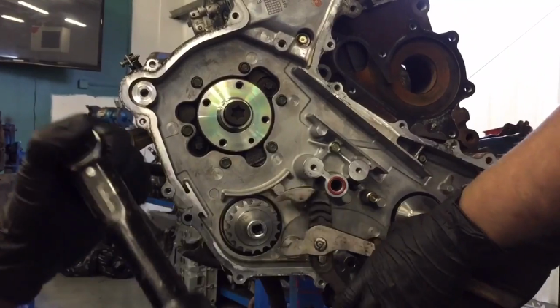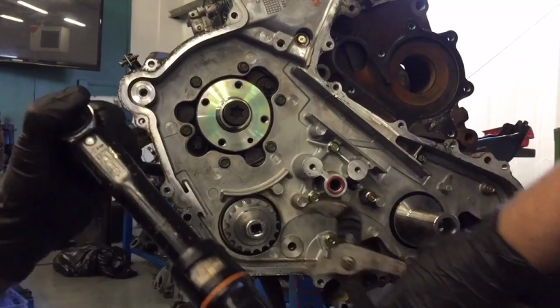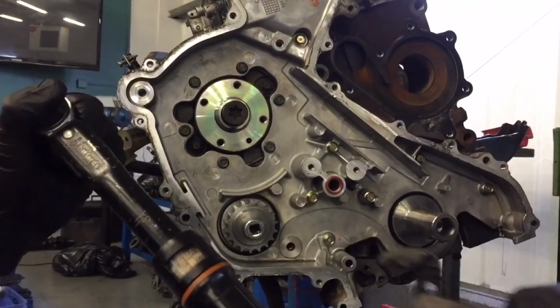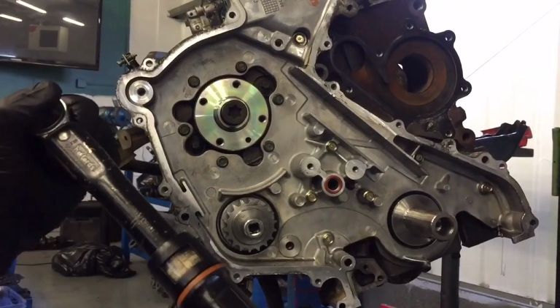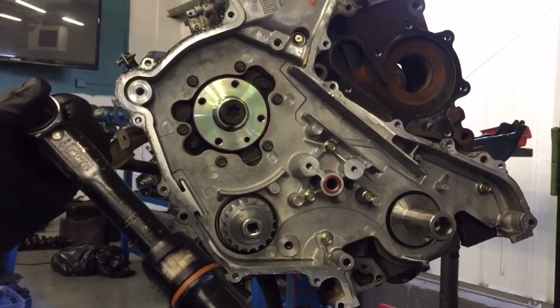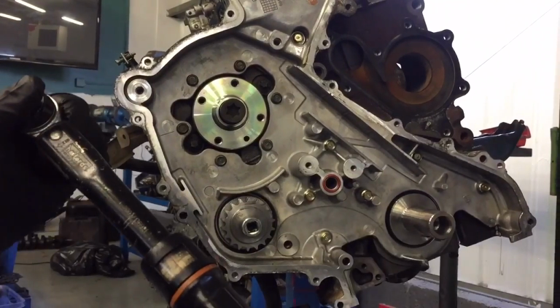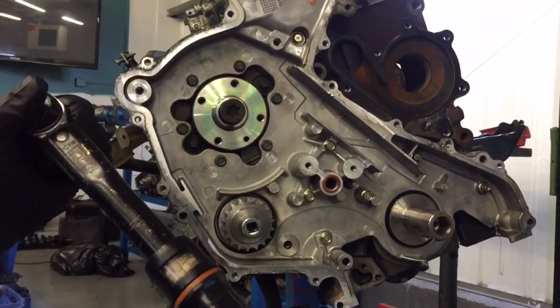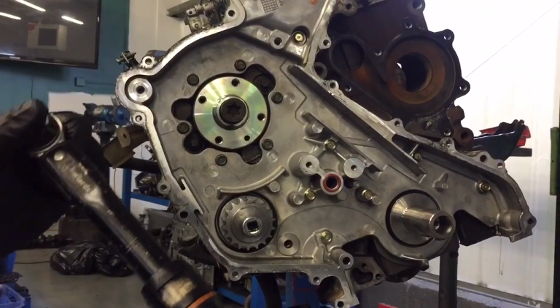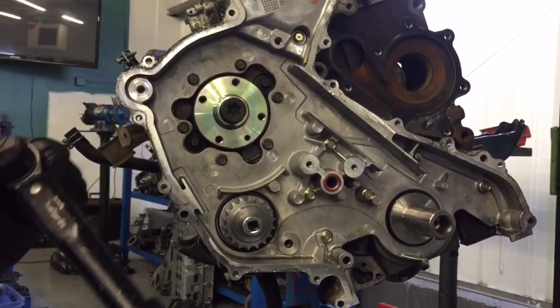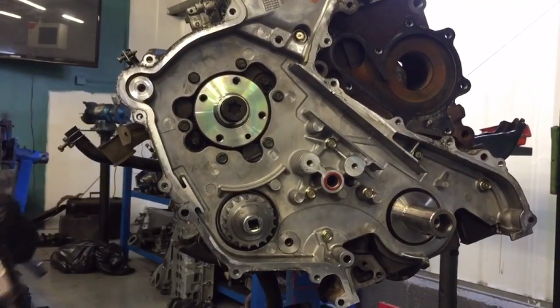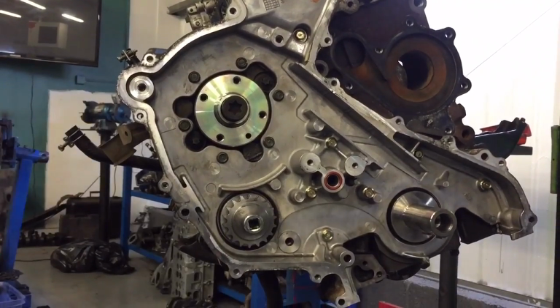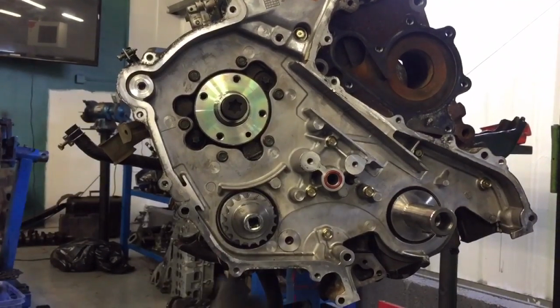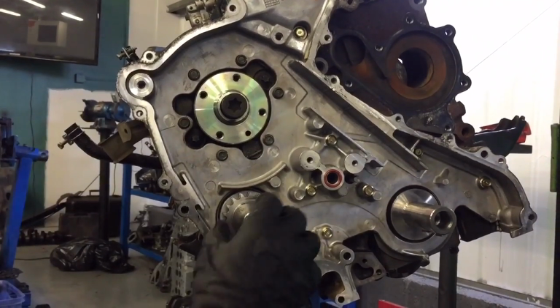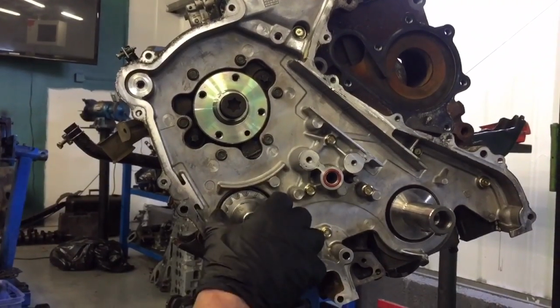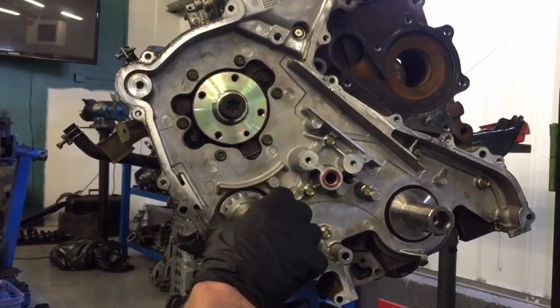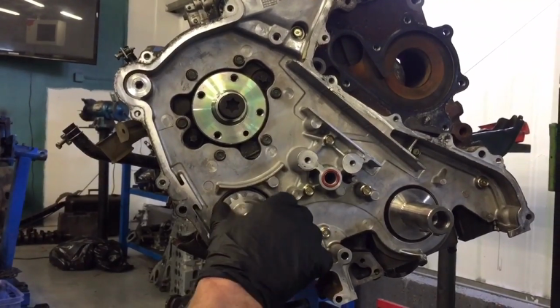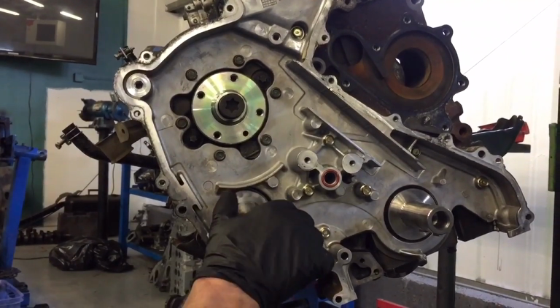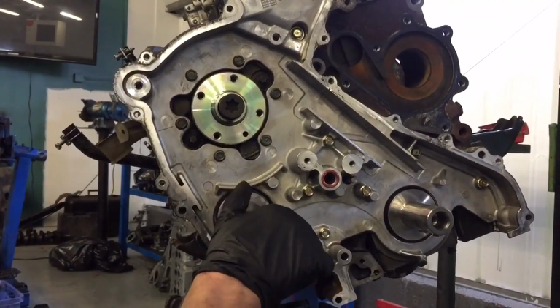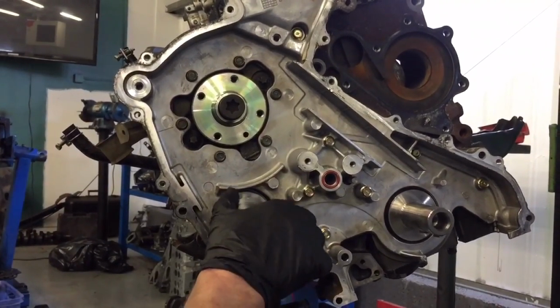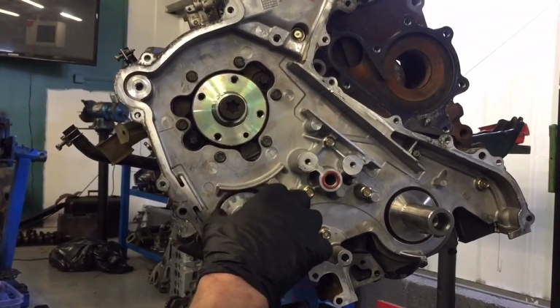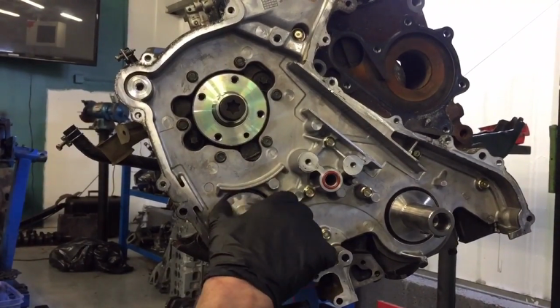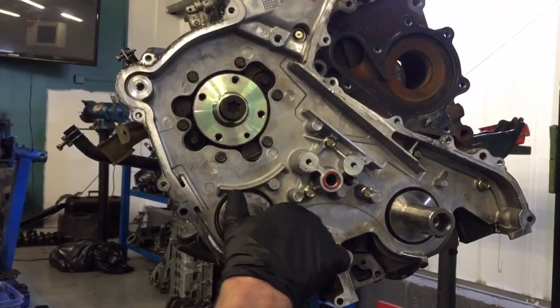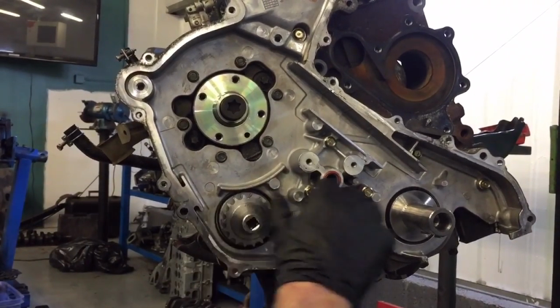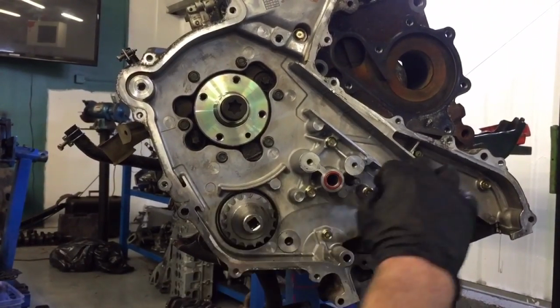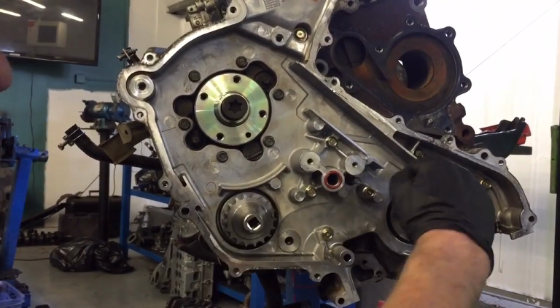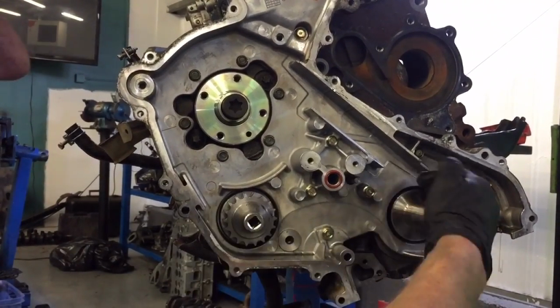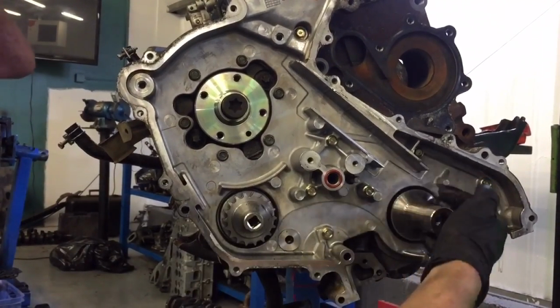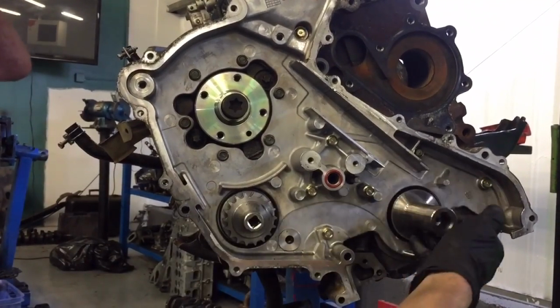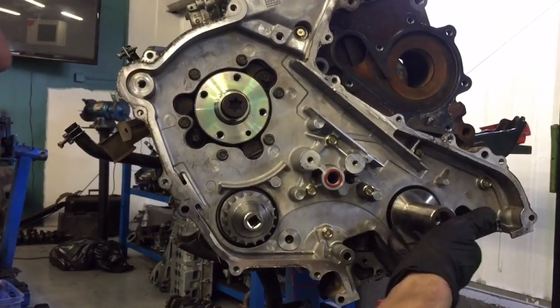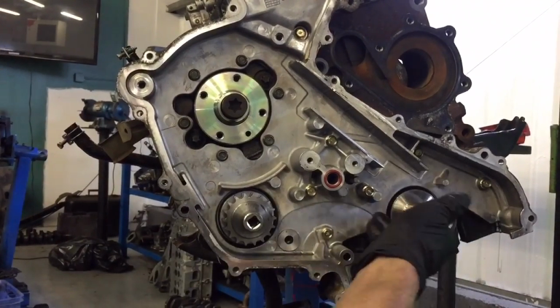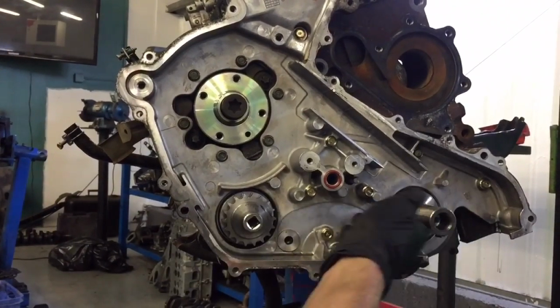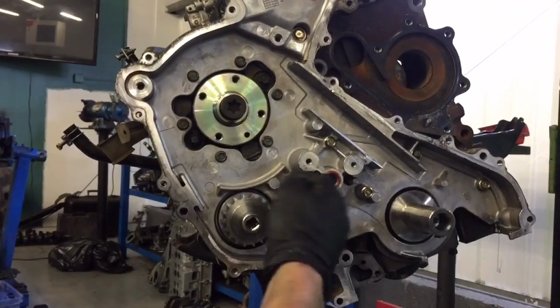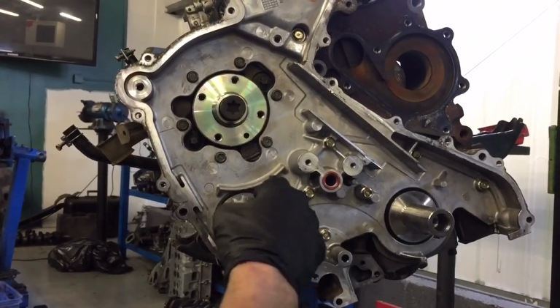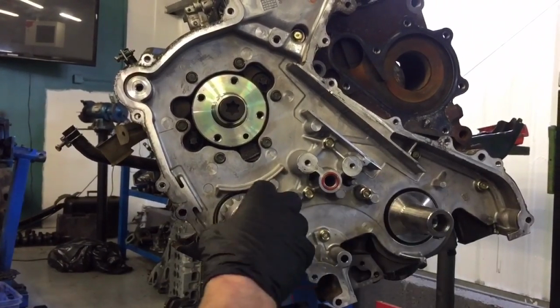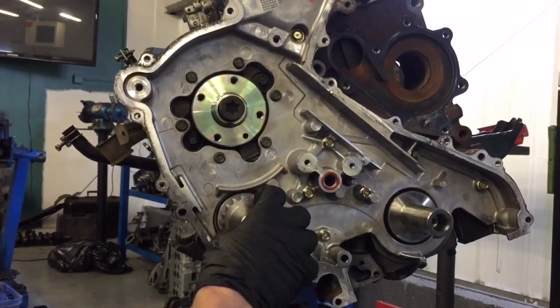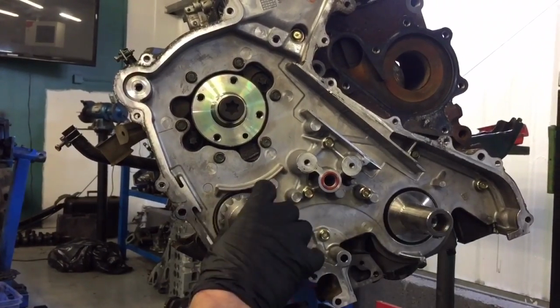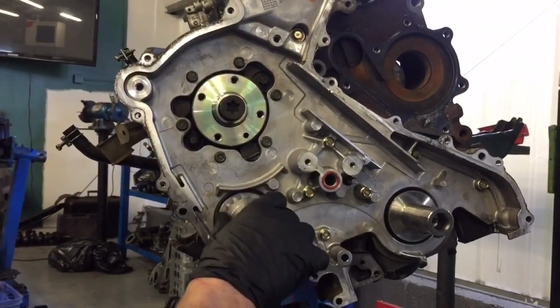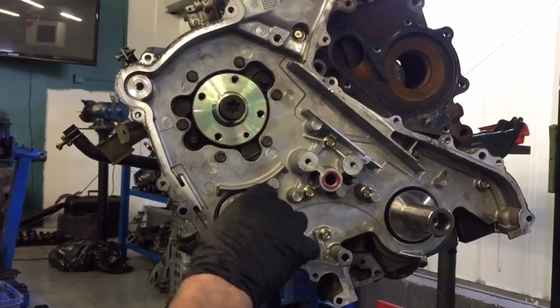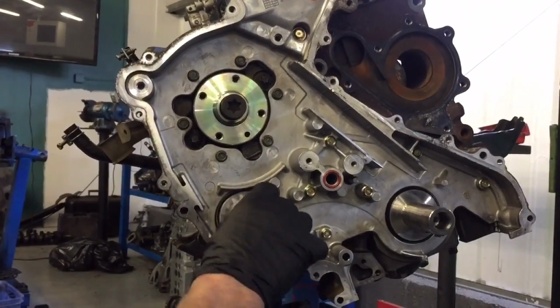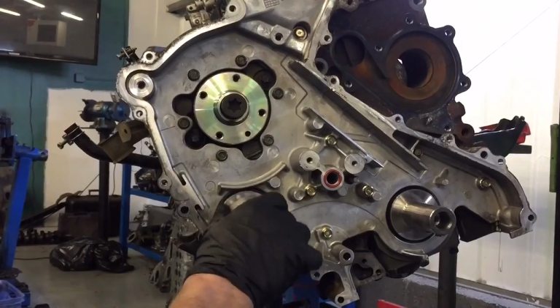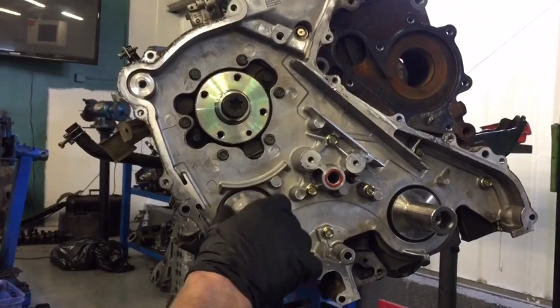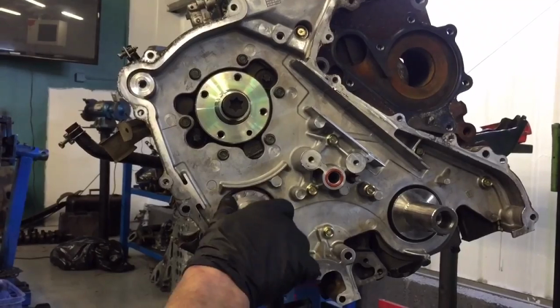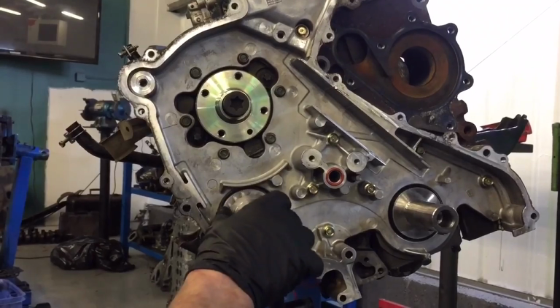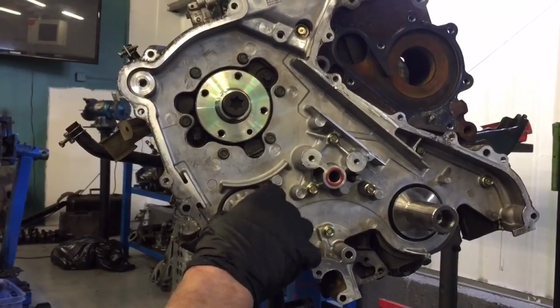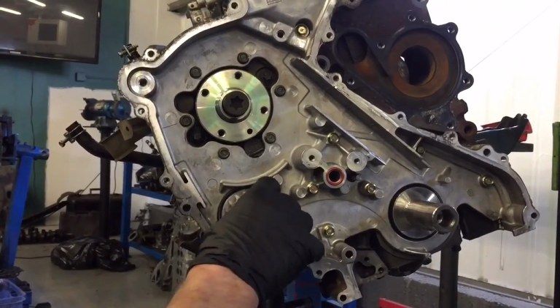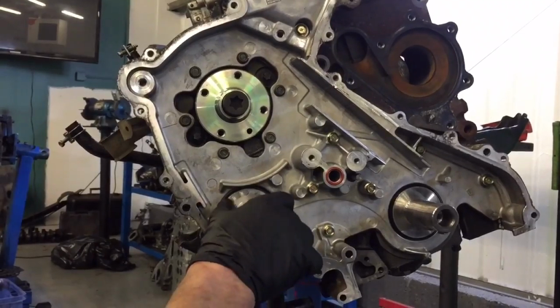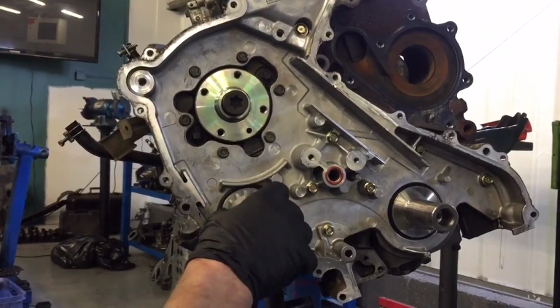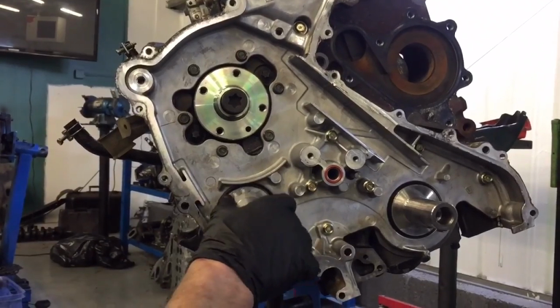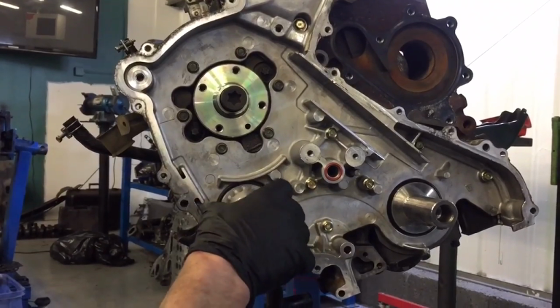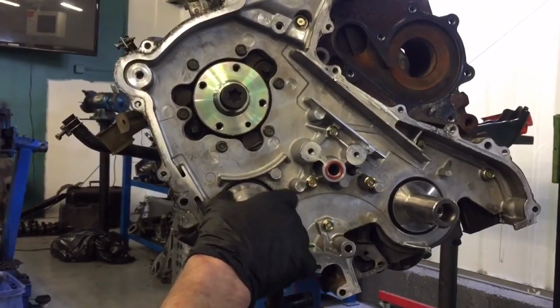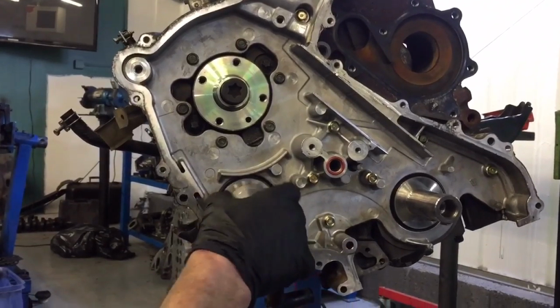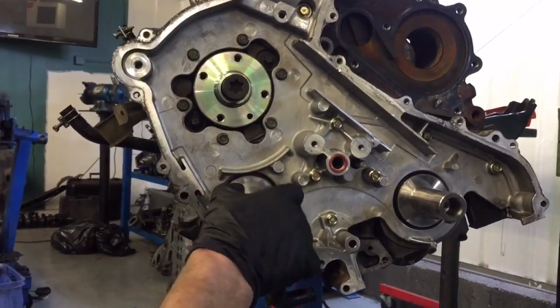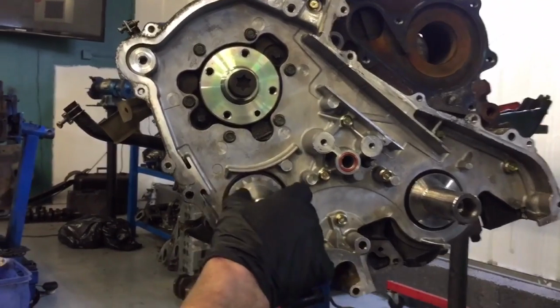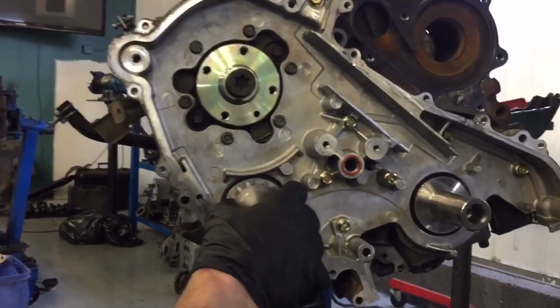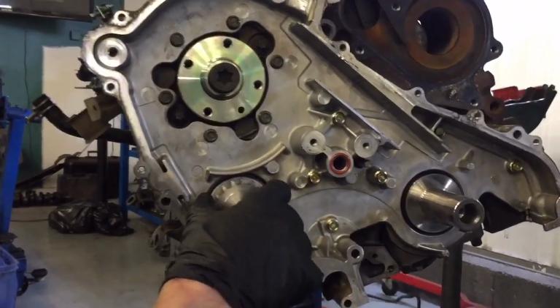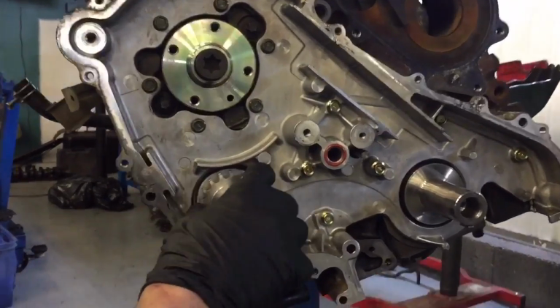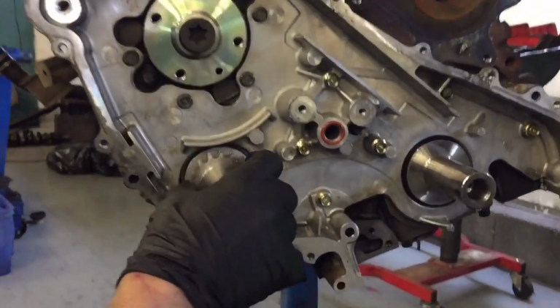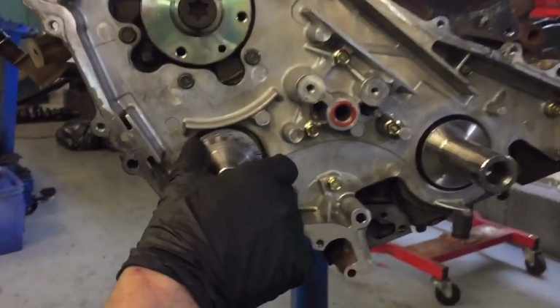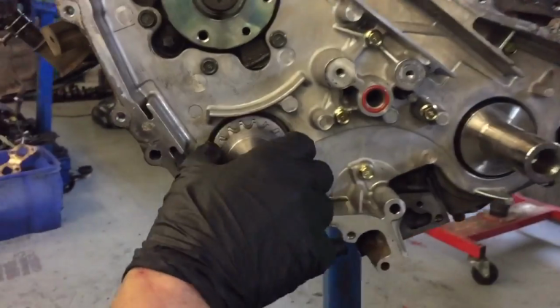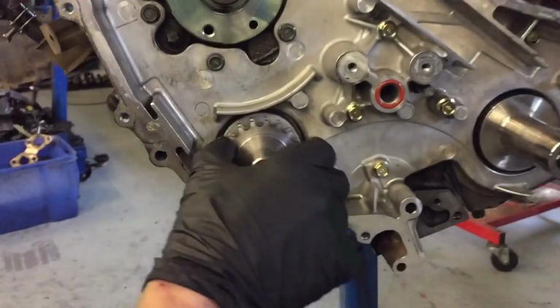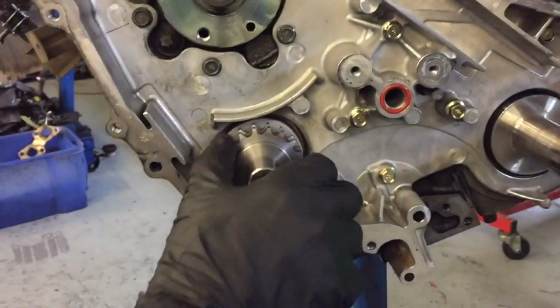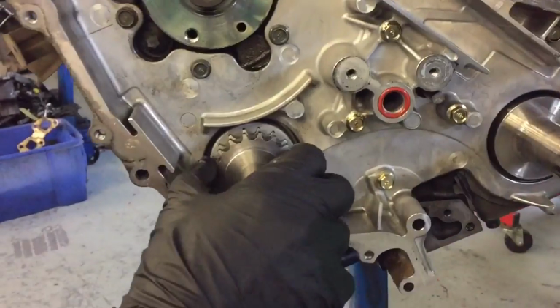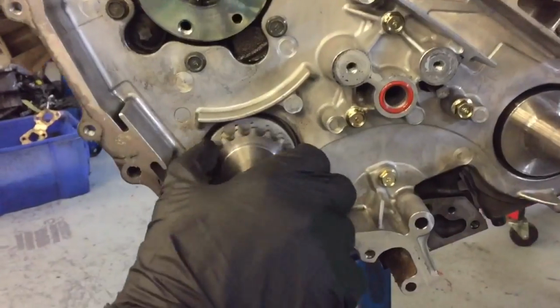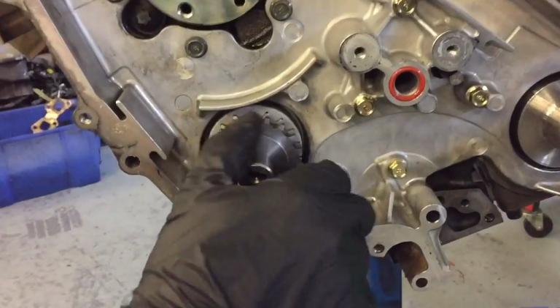35 newton meters. And there you go guys — you can go and fit the chain now. Duplex timing chain upgrade. Done and dusted.